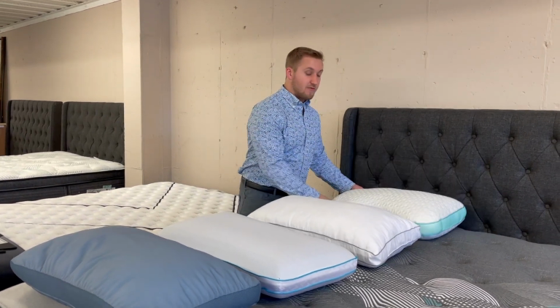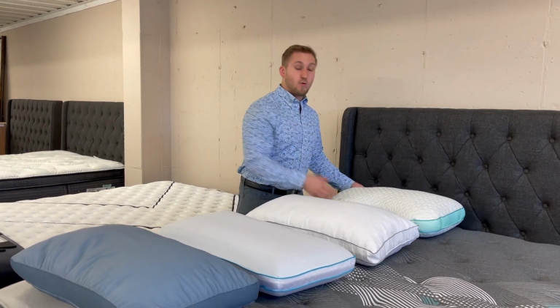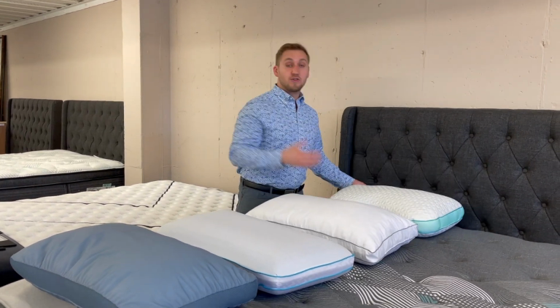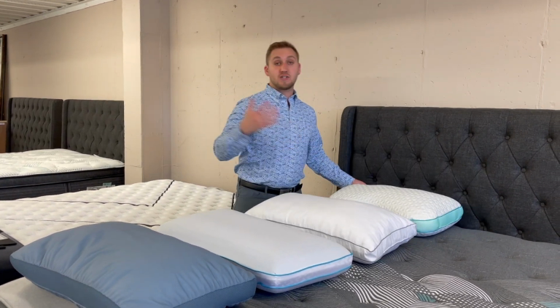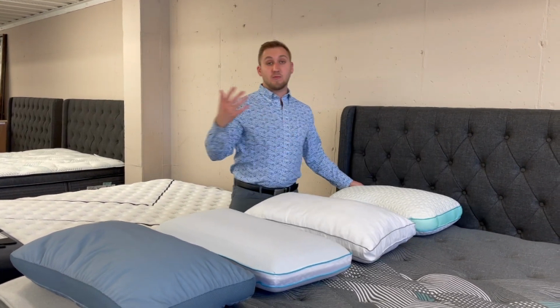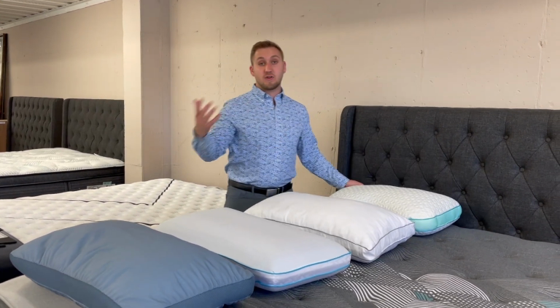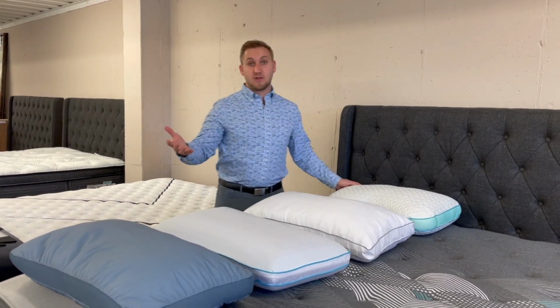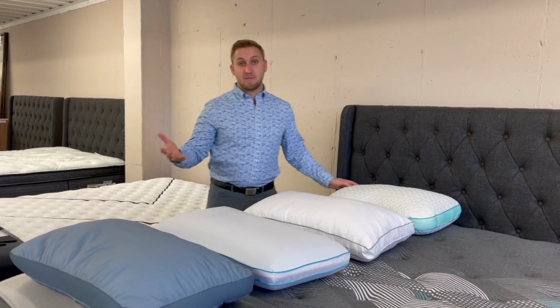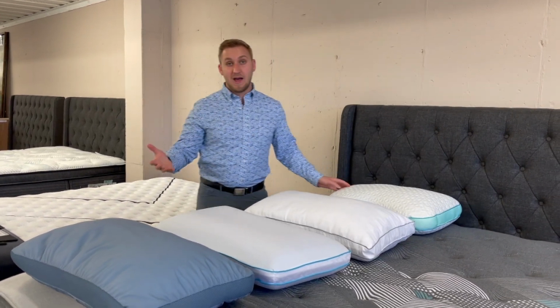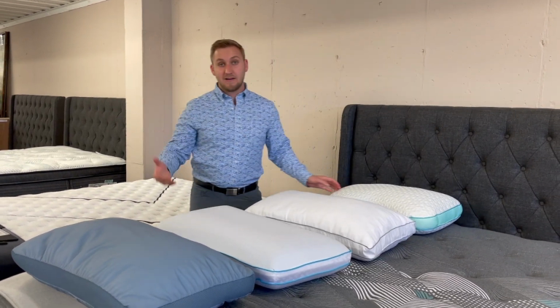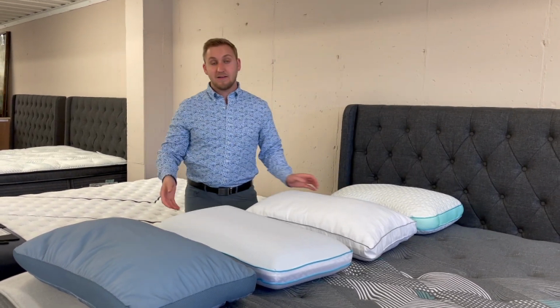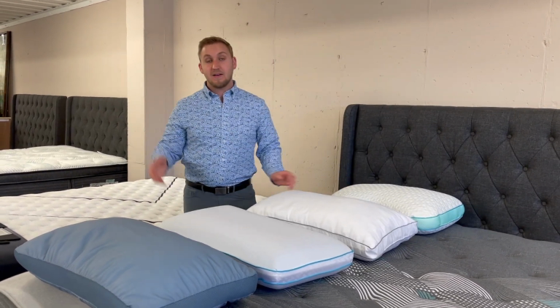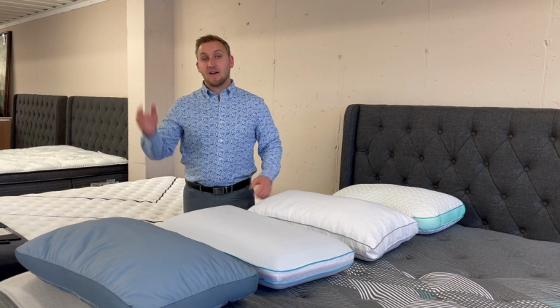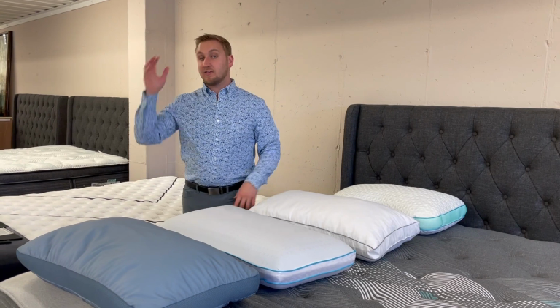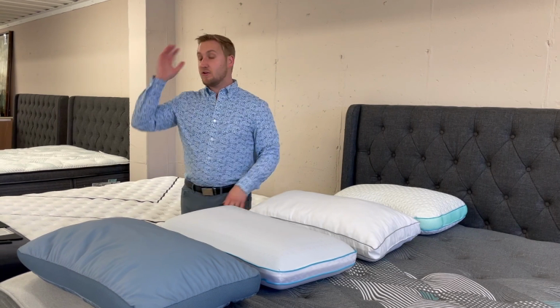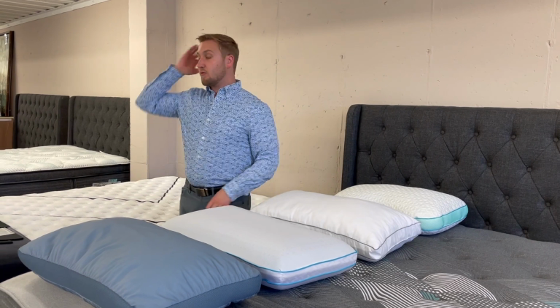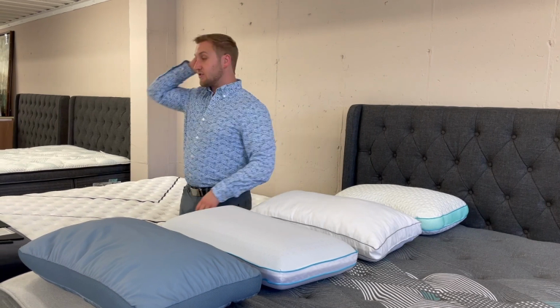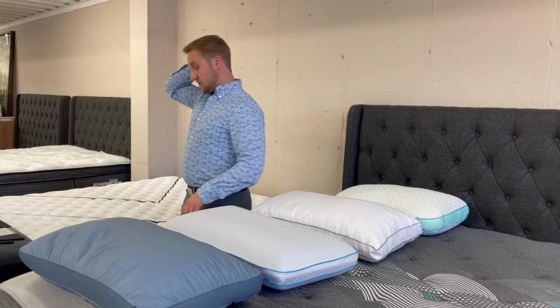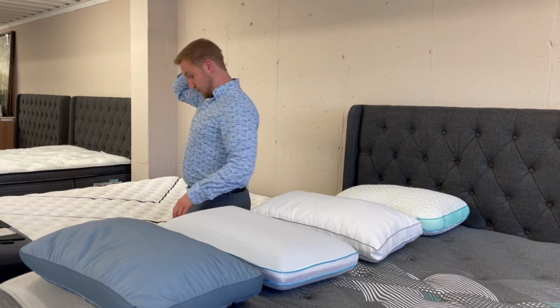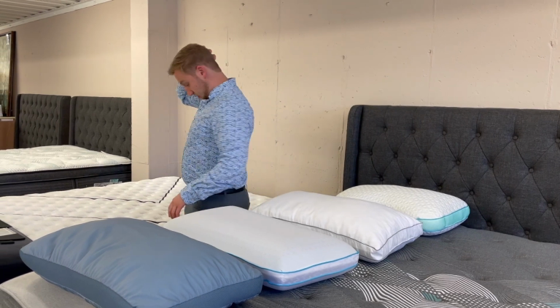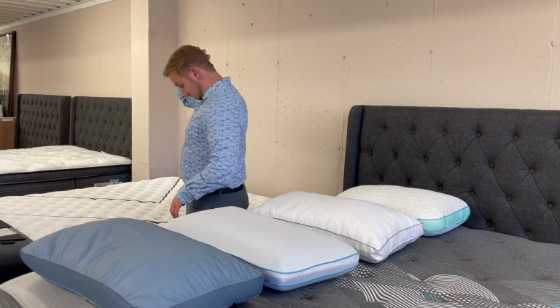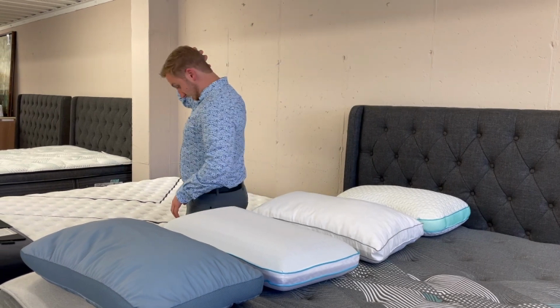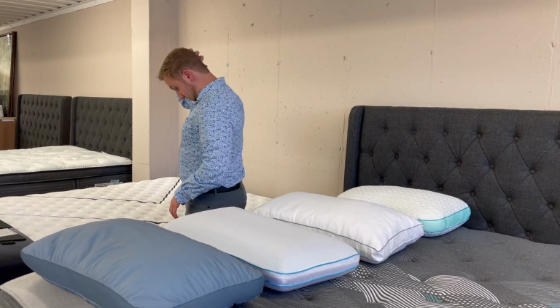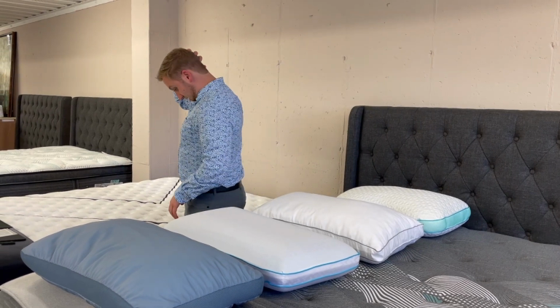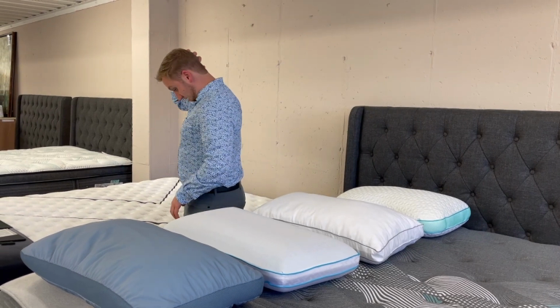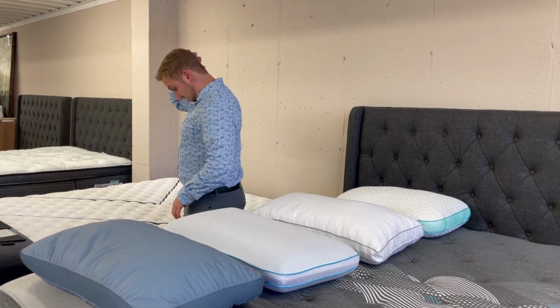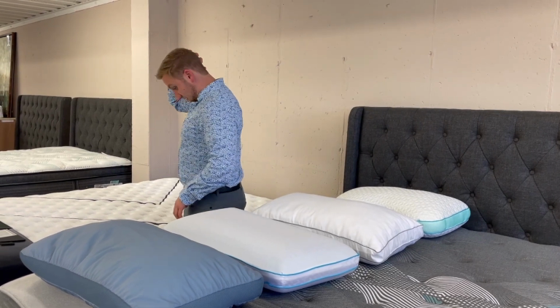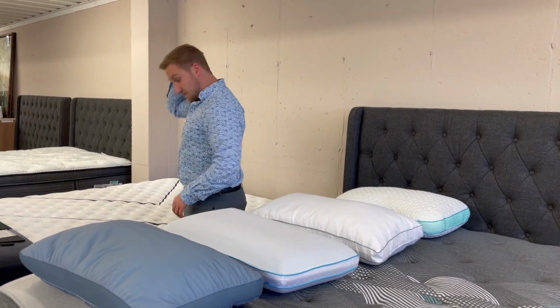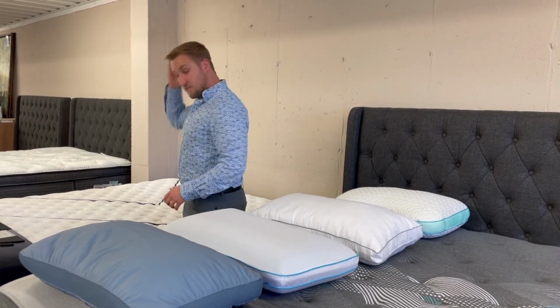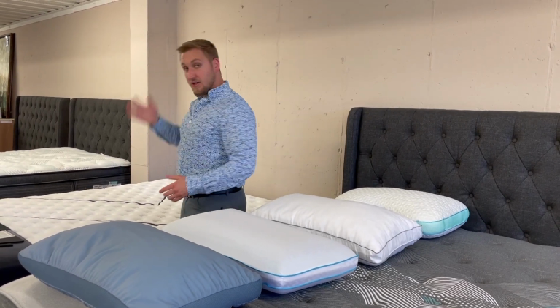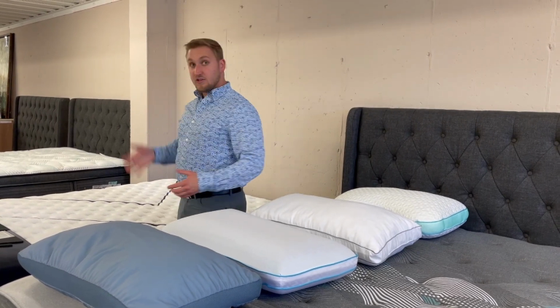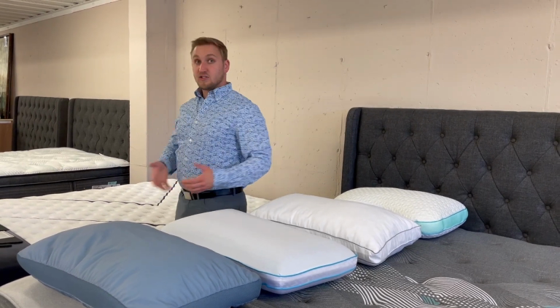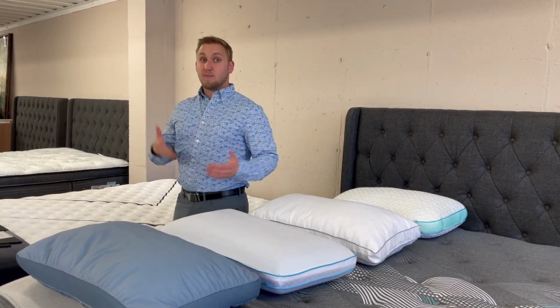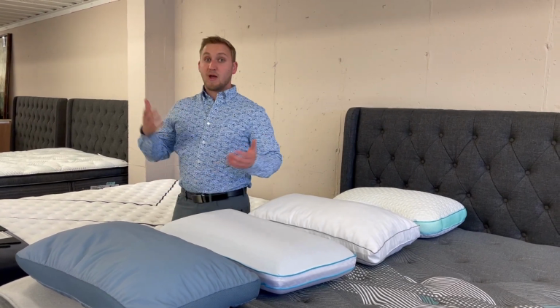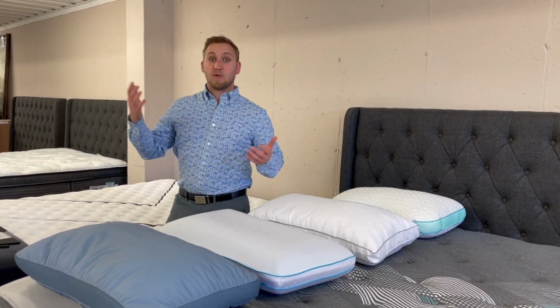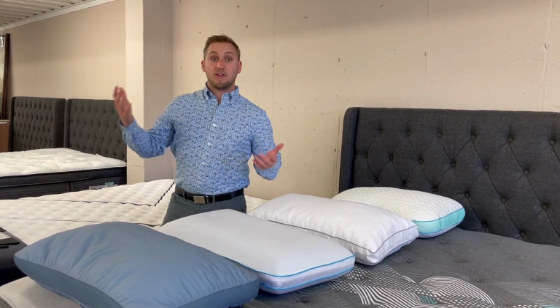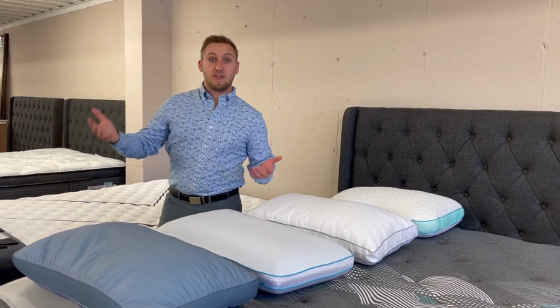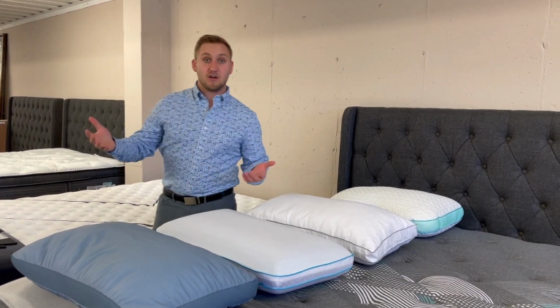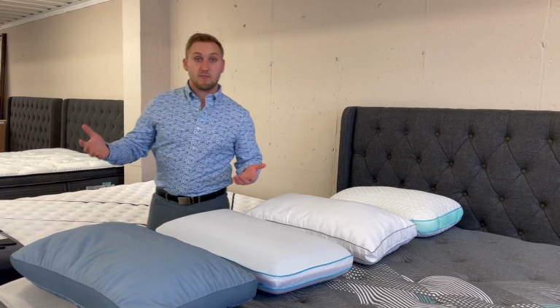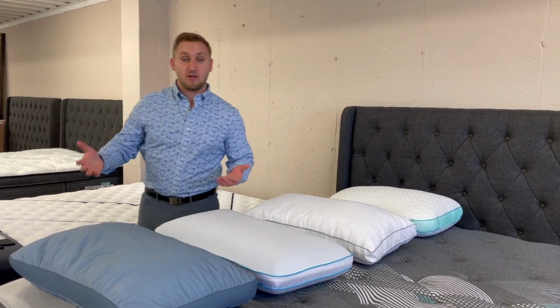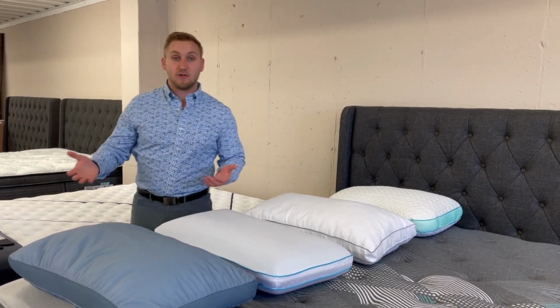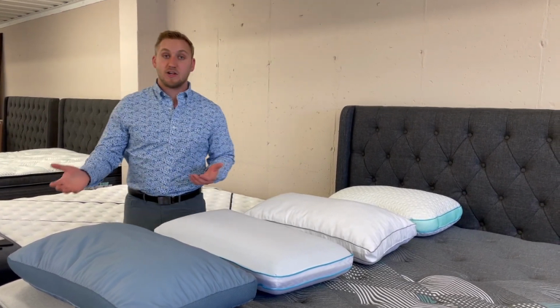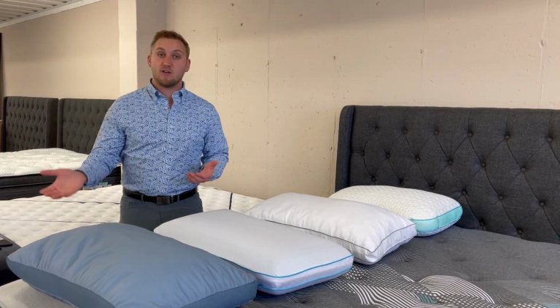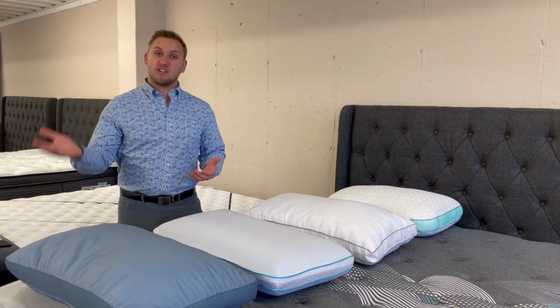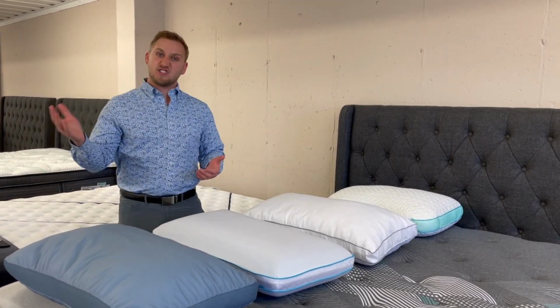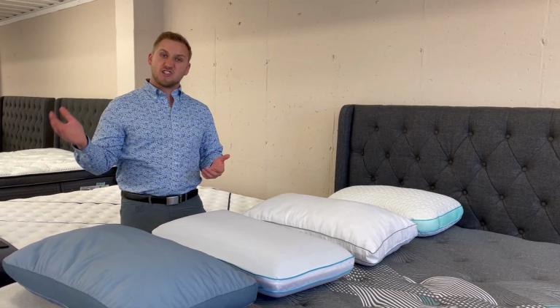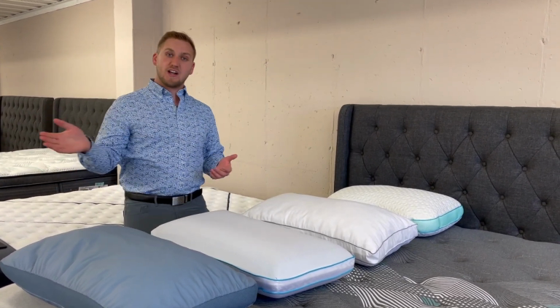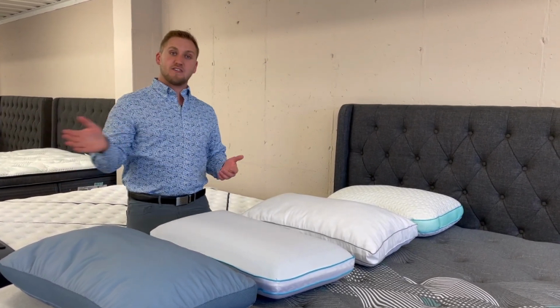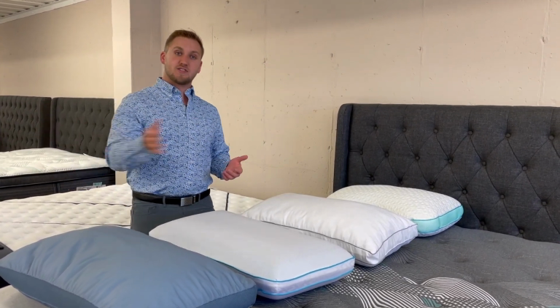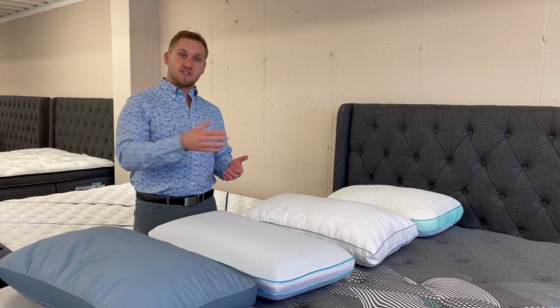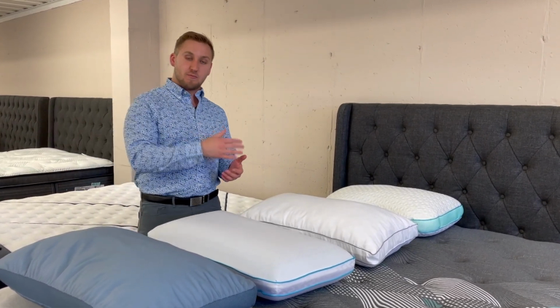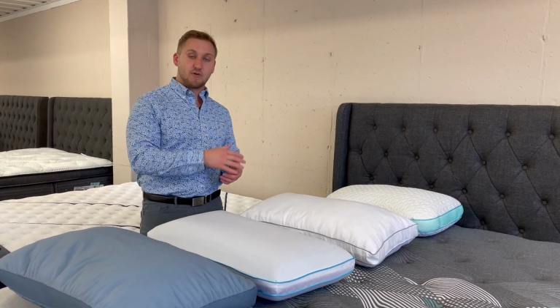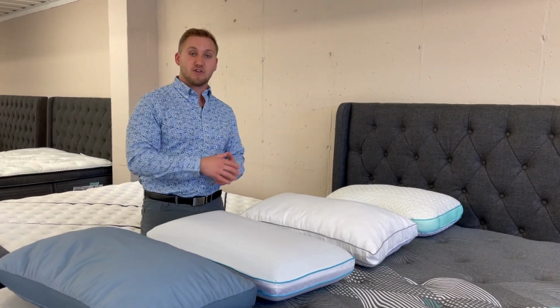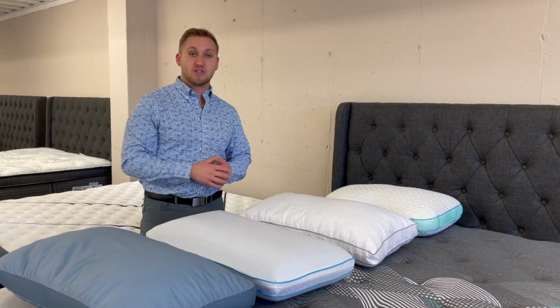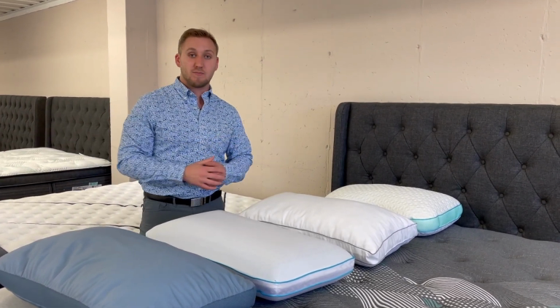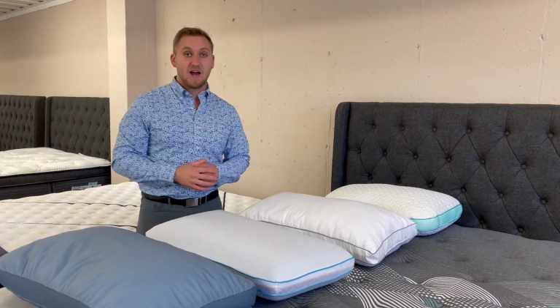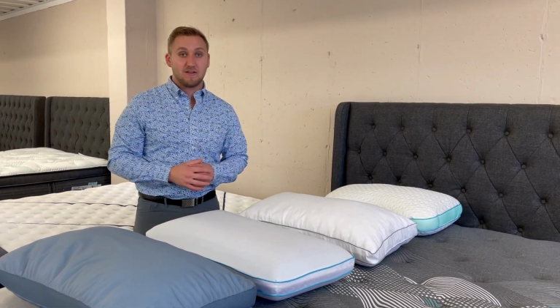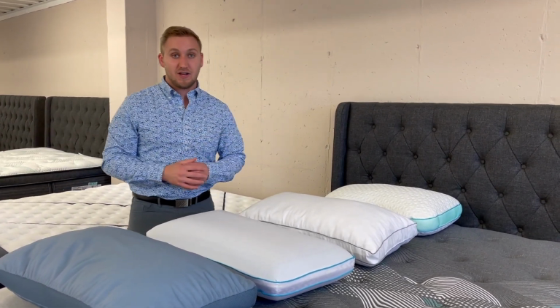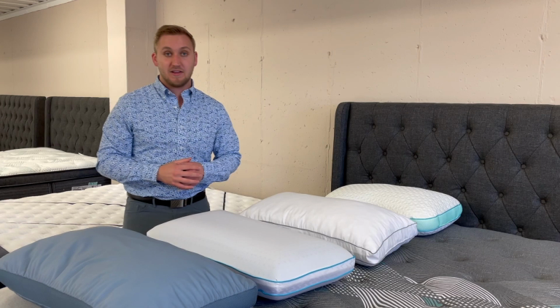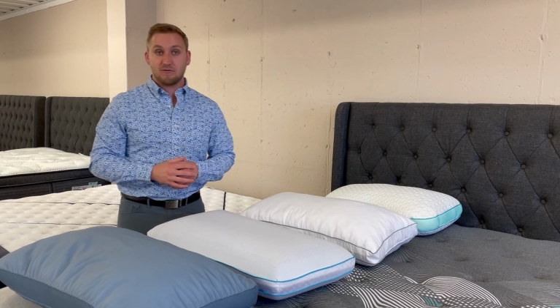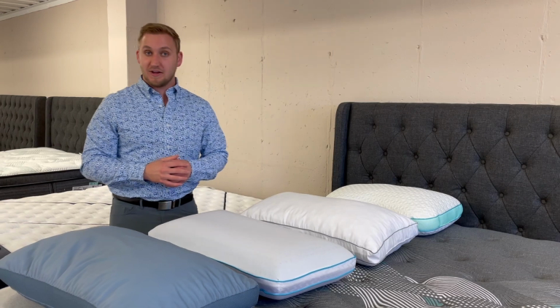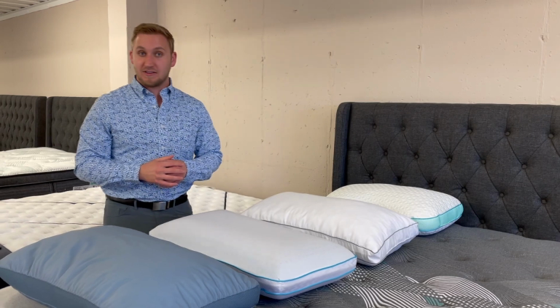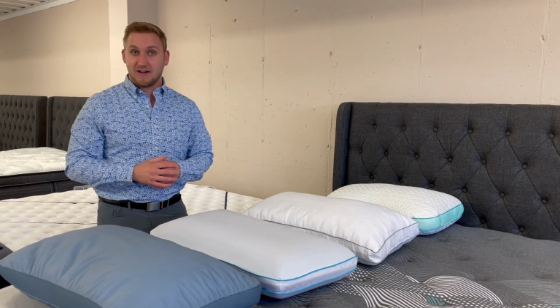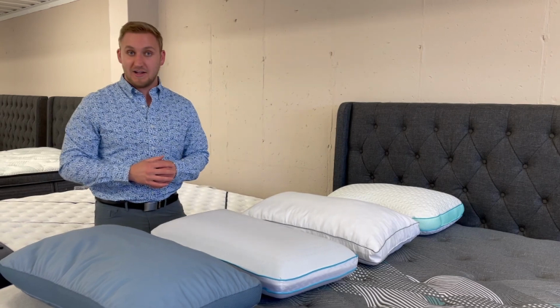And of course, someone on their back — you don't want to sleep all night like this — so you might want a thinner pillow that will let you sleep with your spine aligned throughout the night.